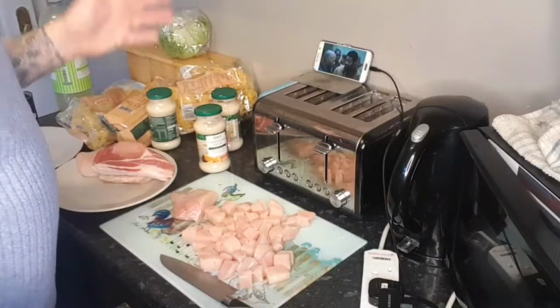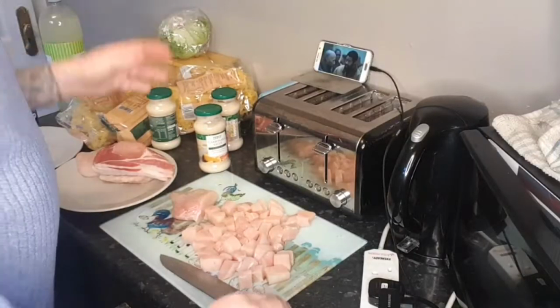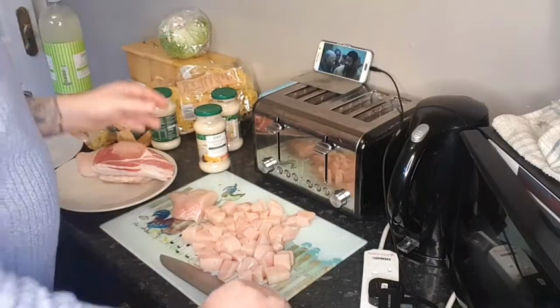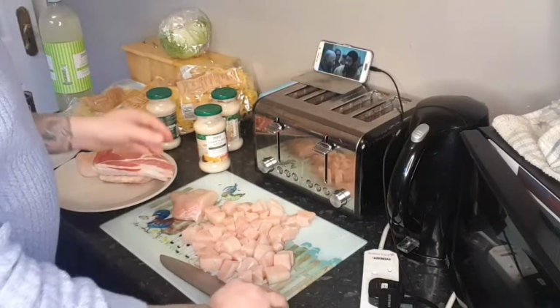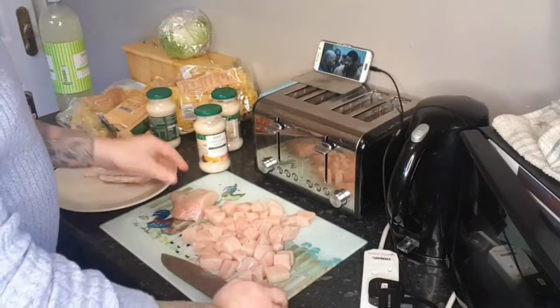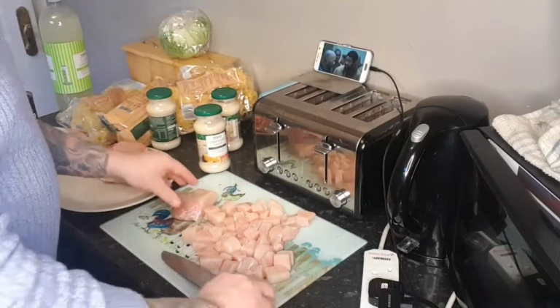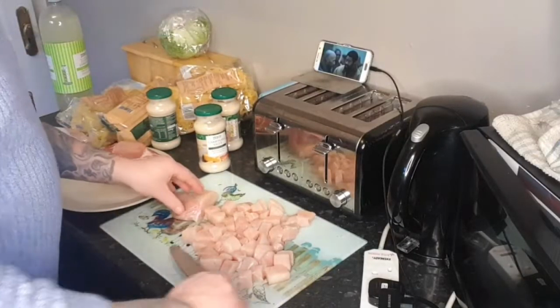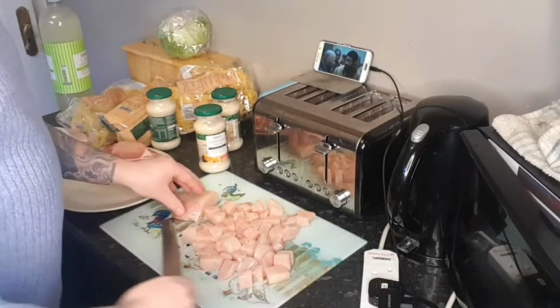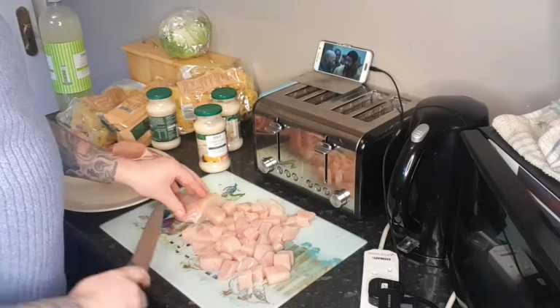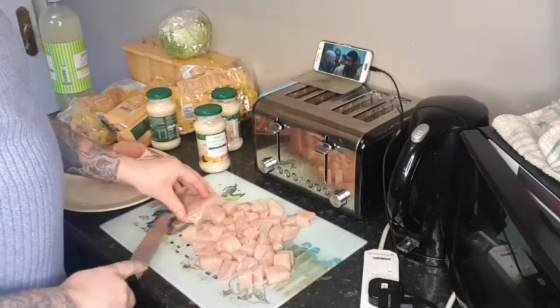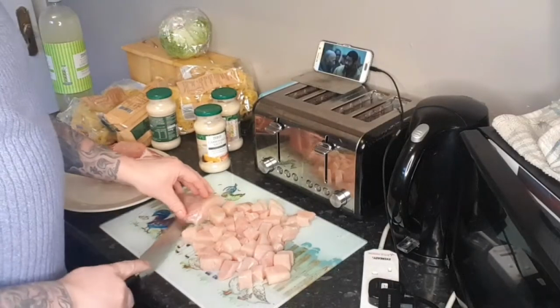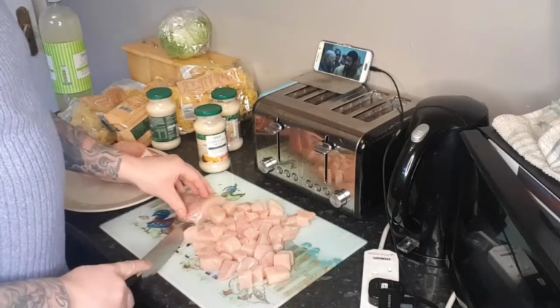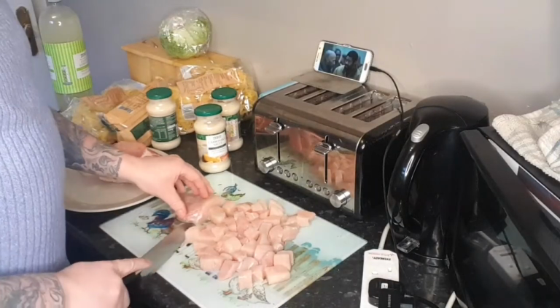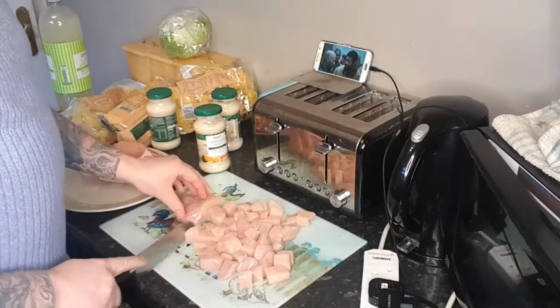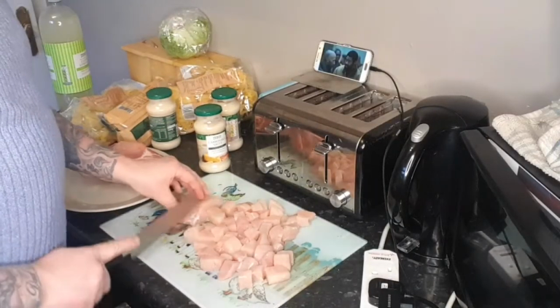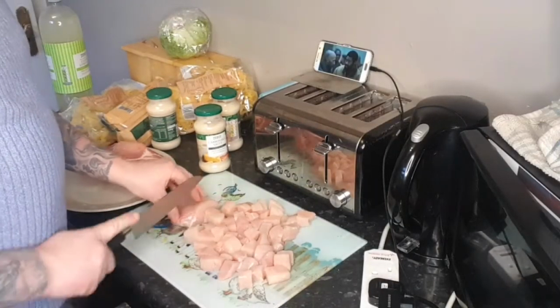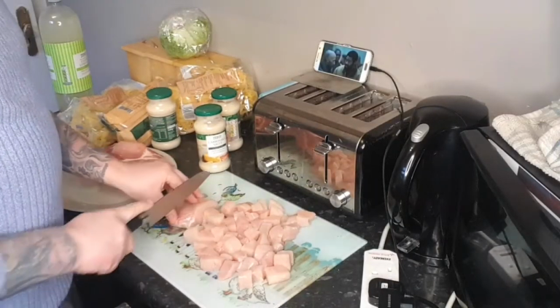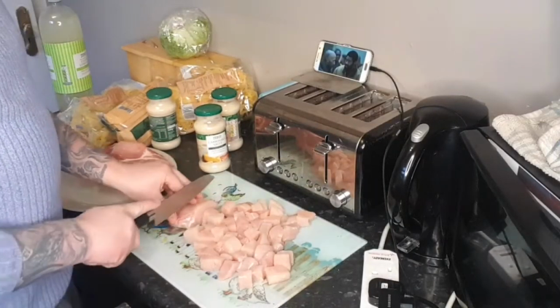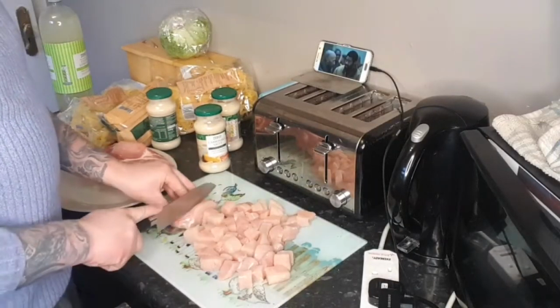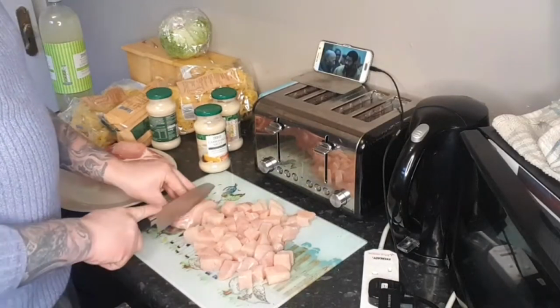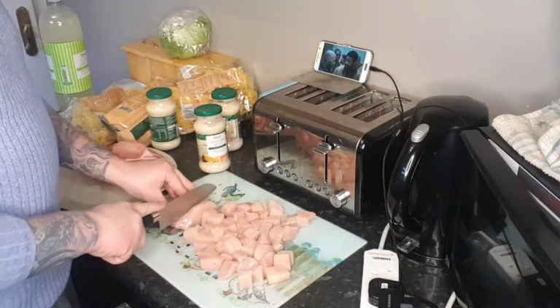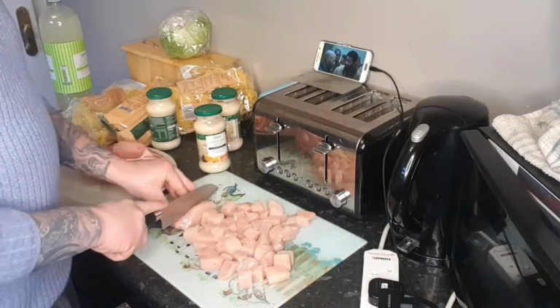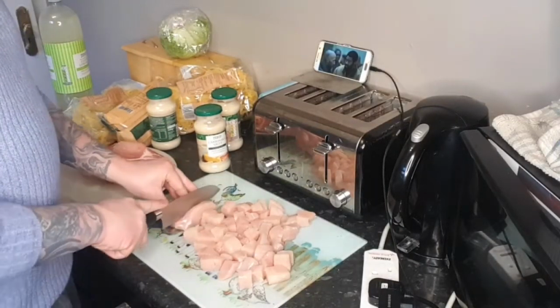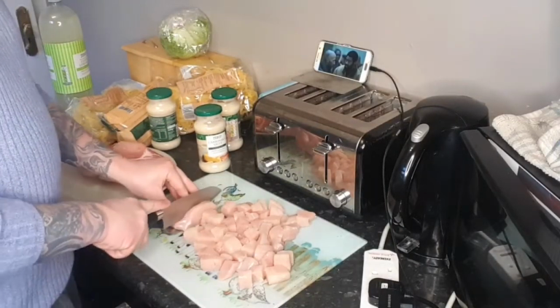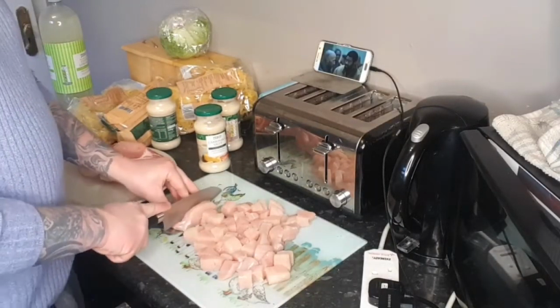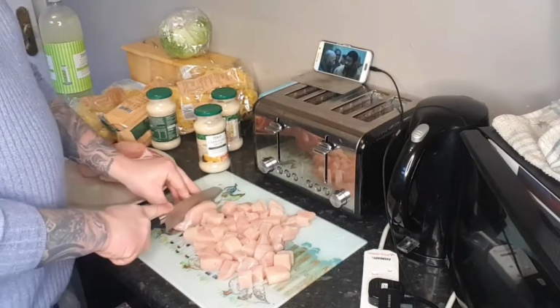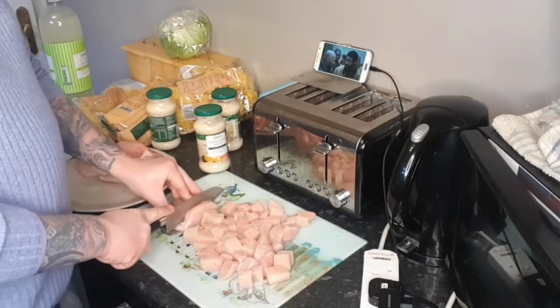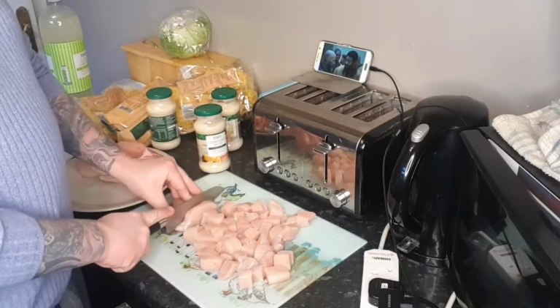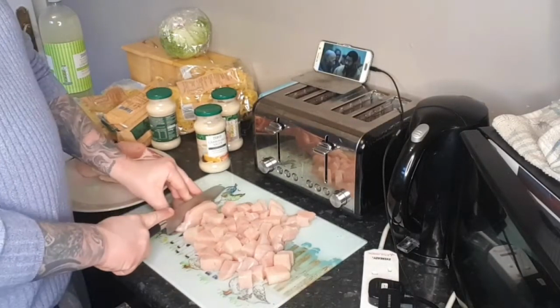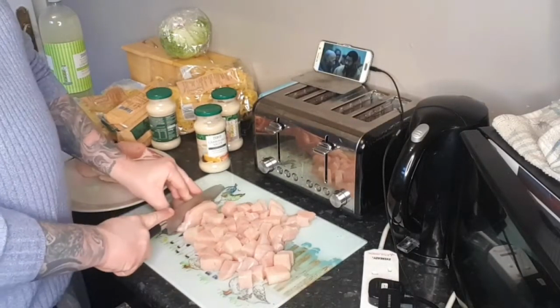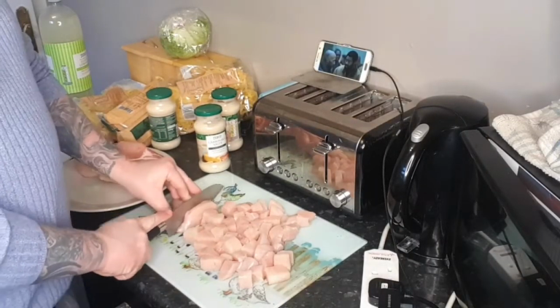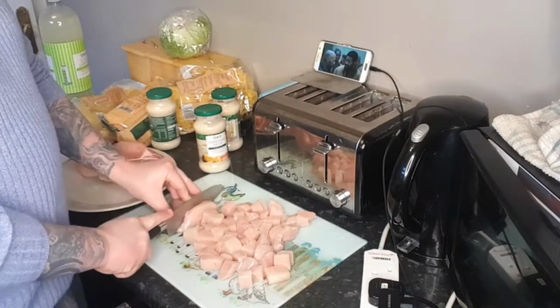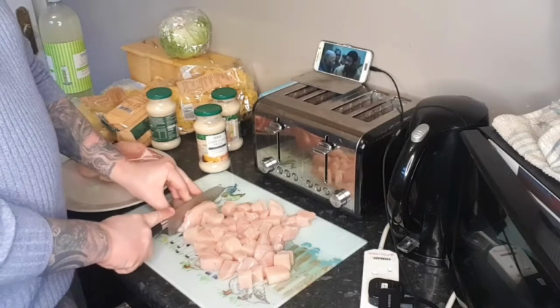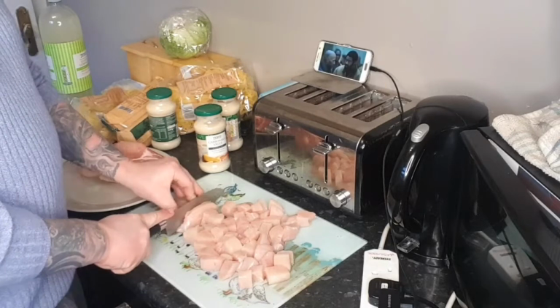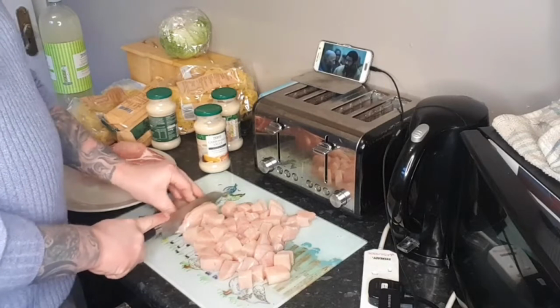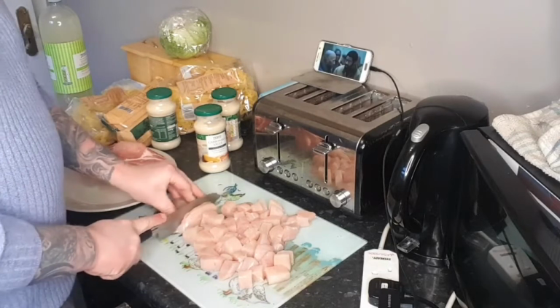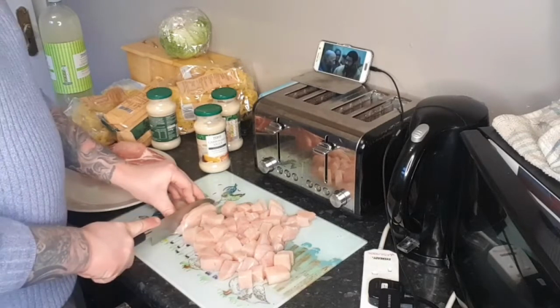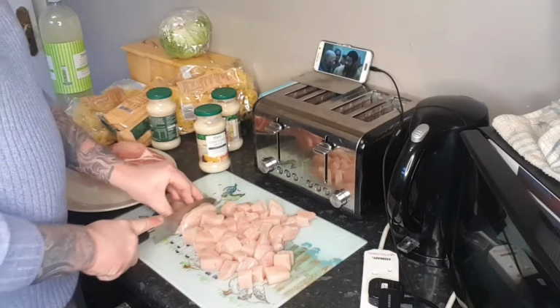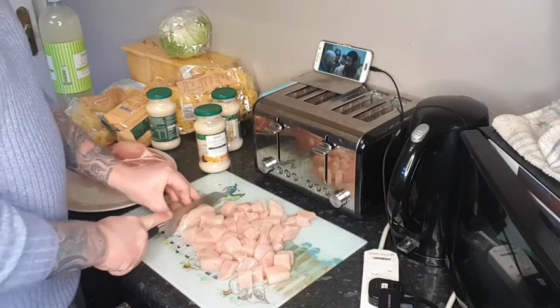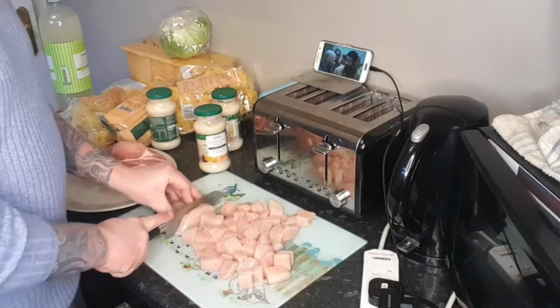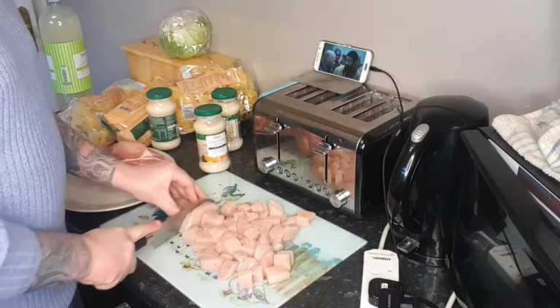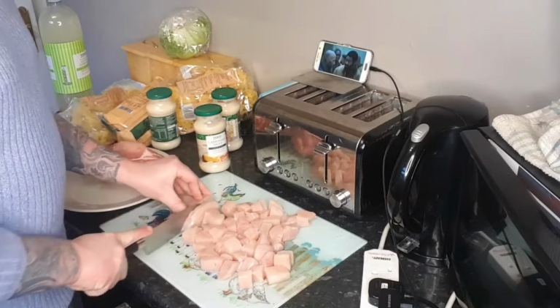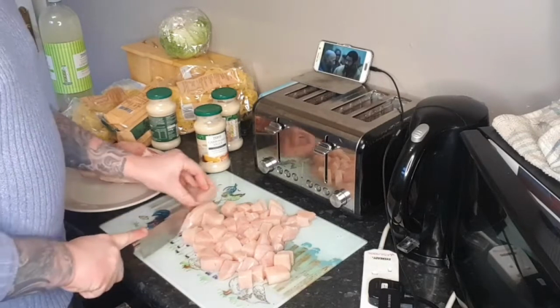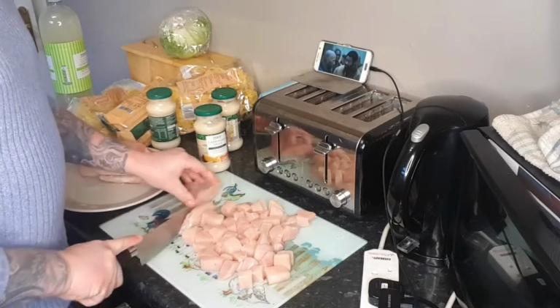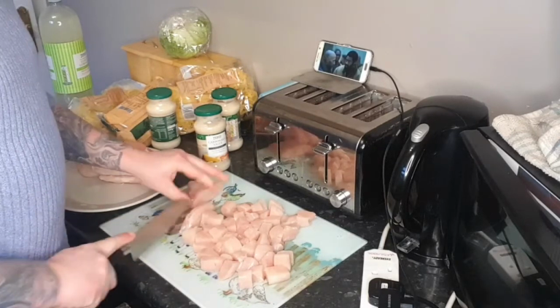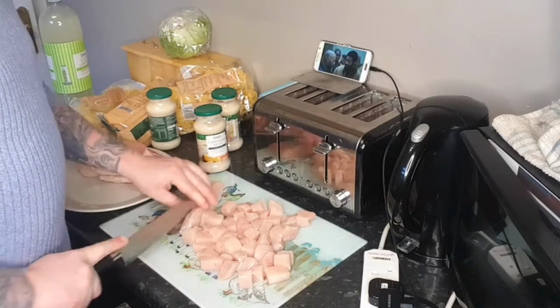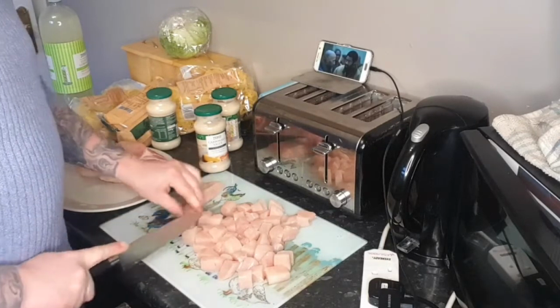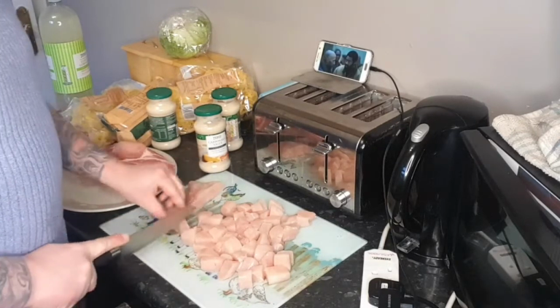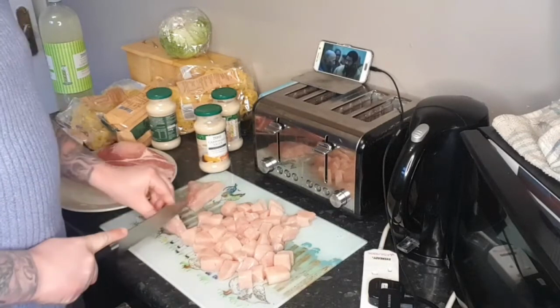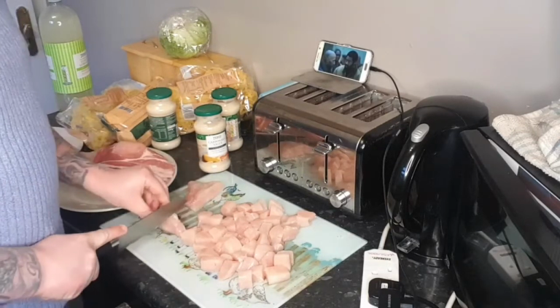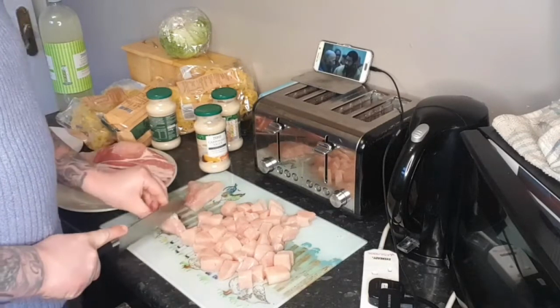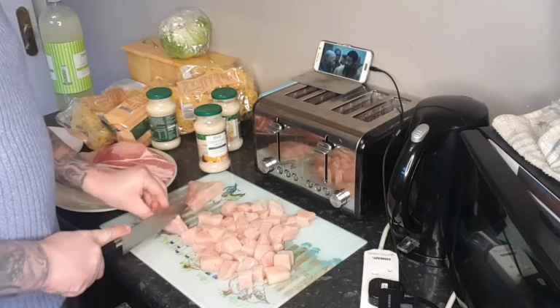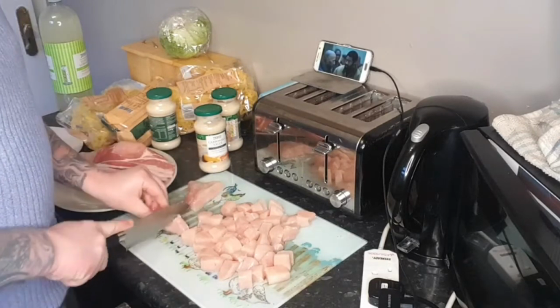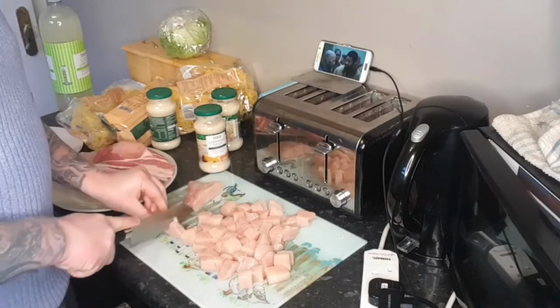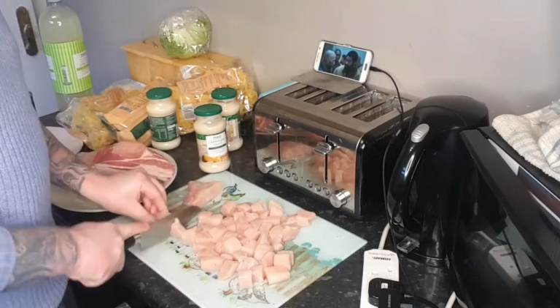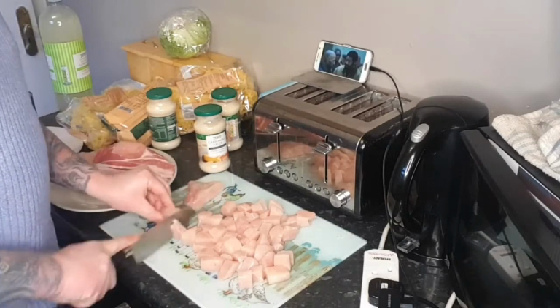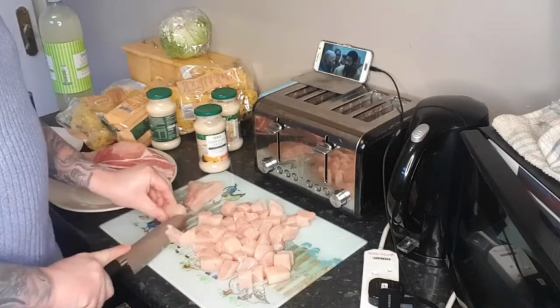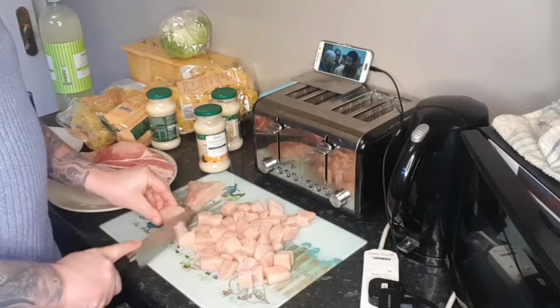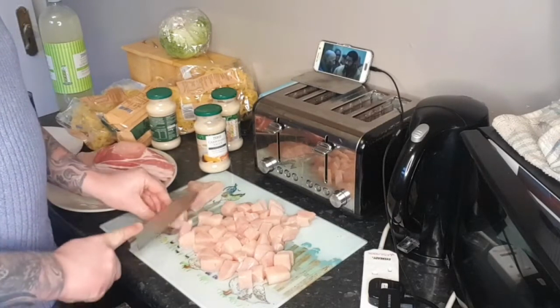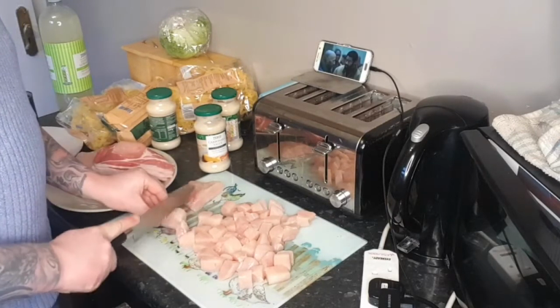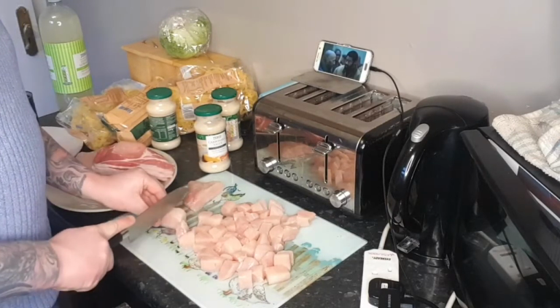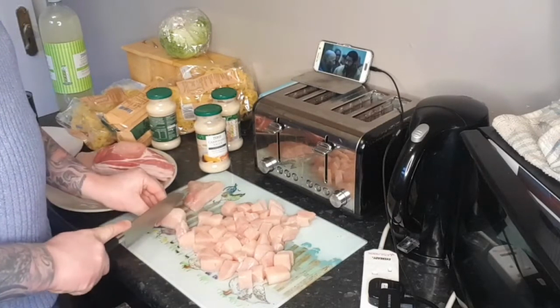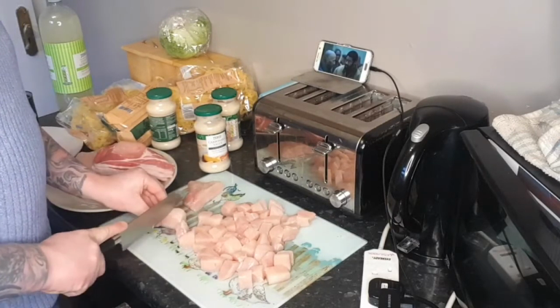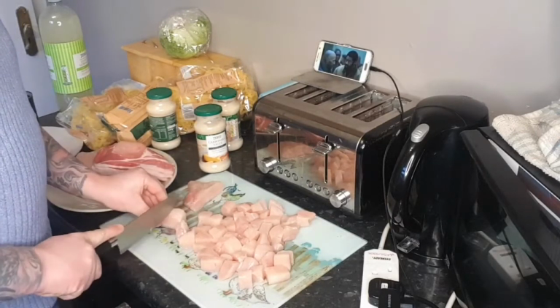So you want to chop up your chicken into cubes, or into small pieces. I do cubes ideally.